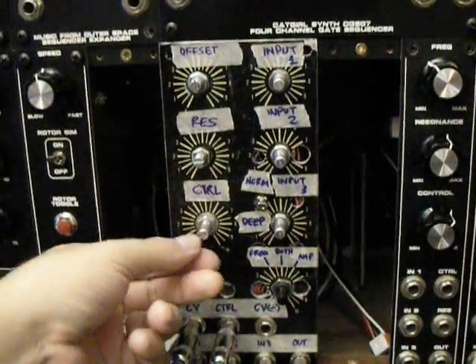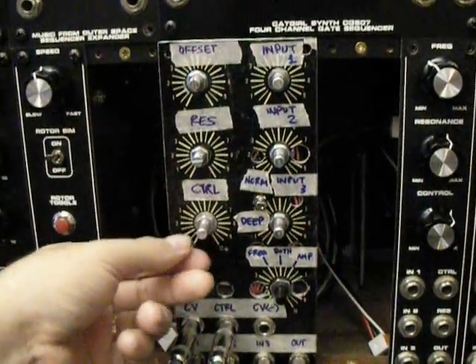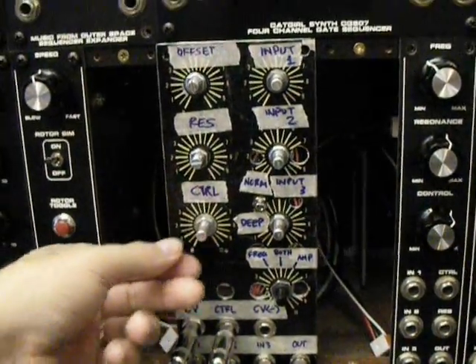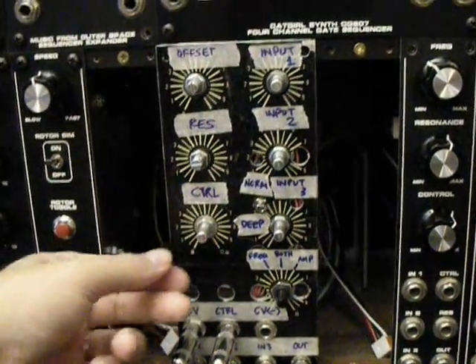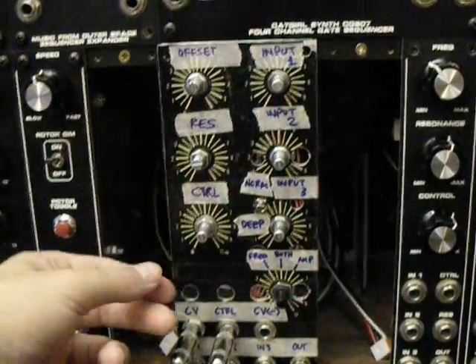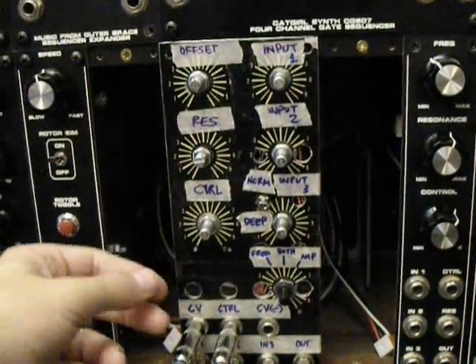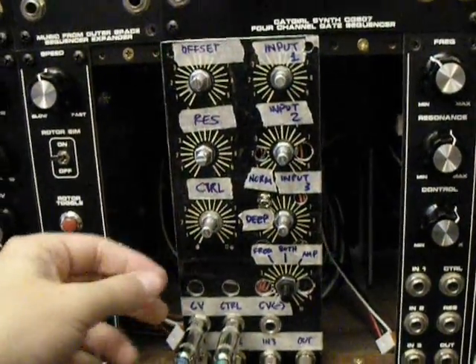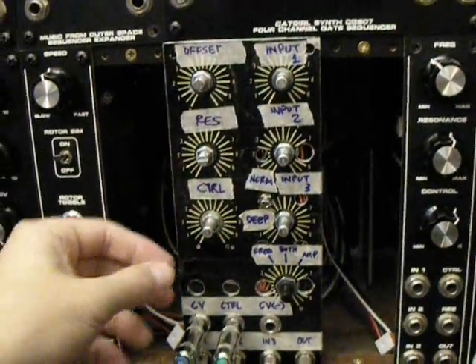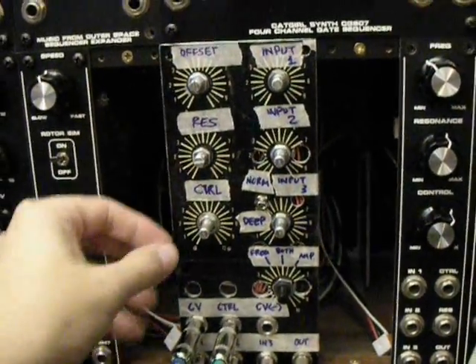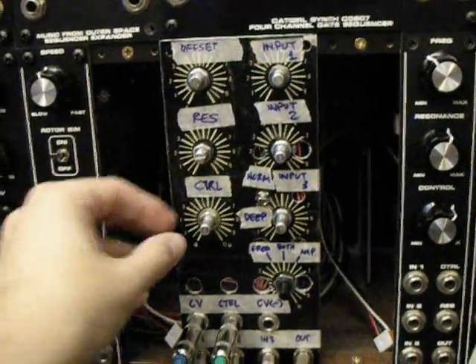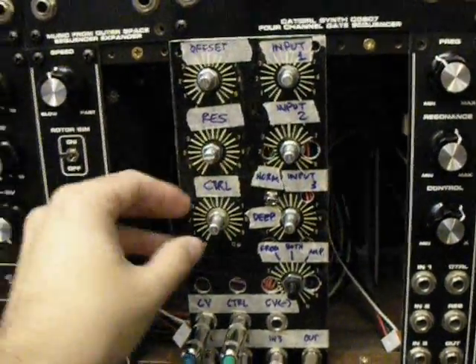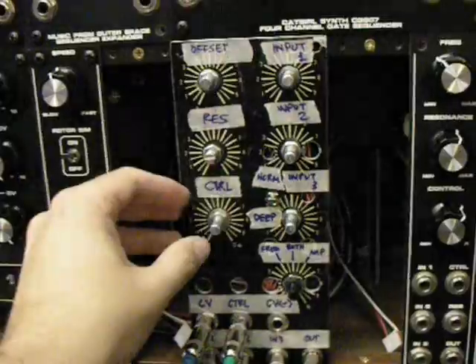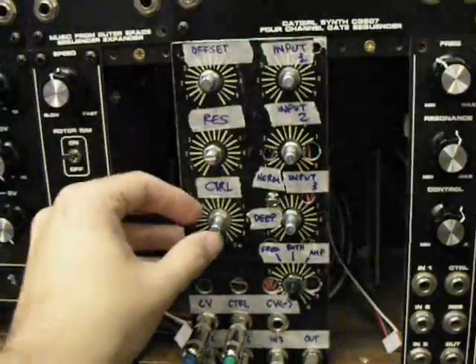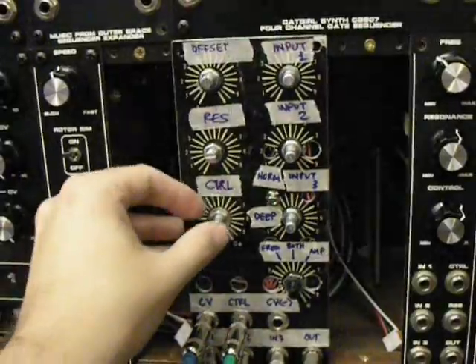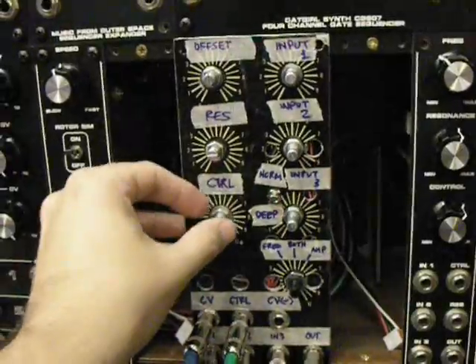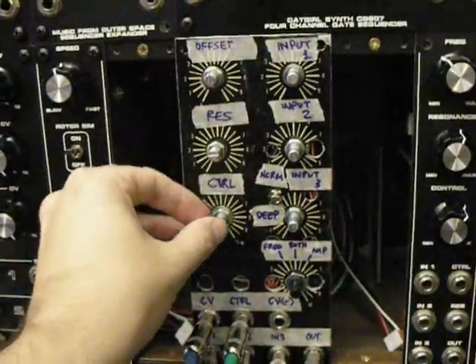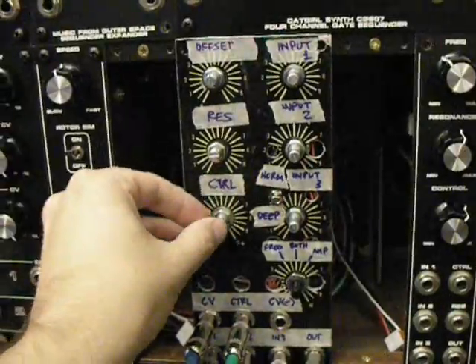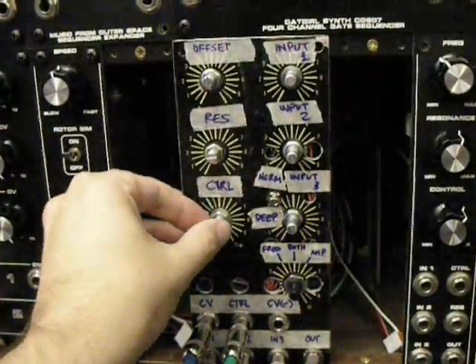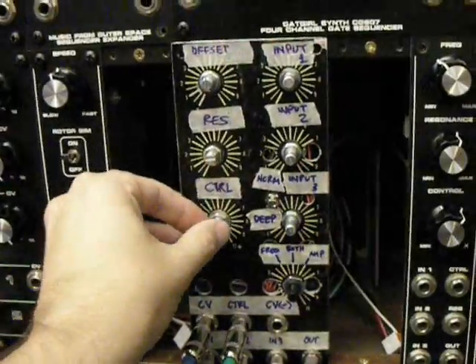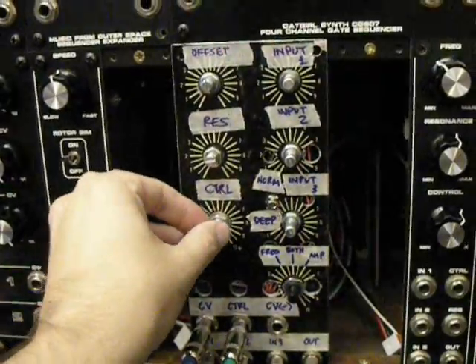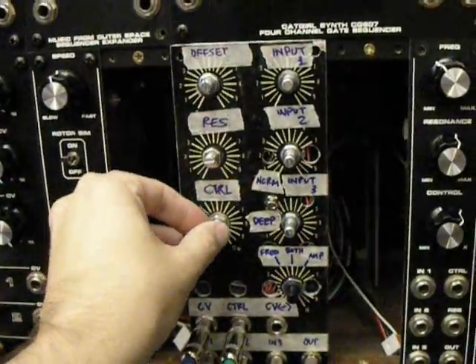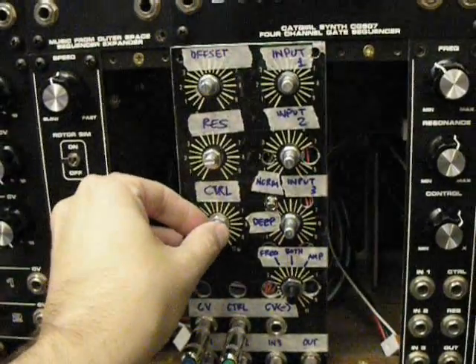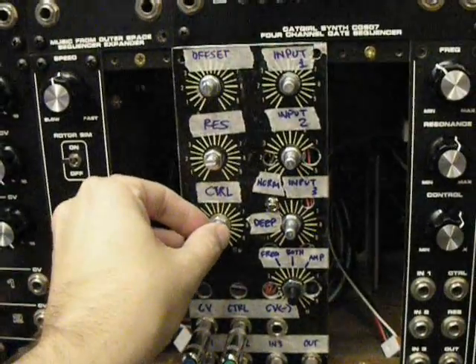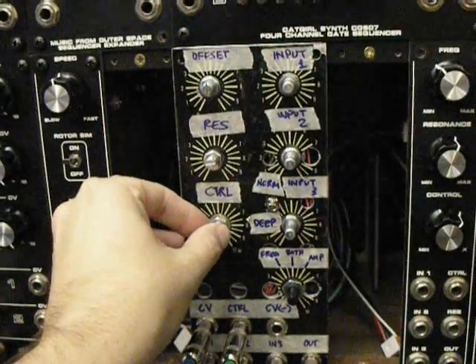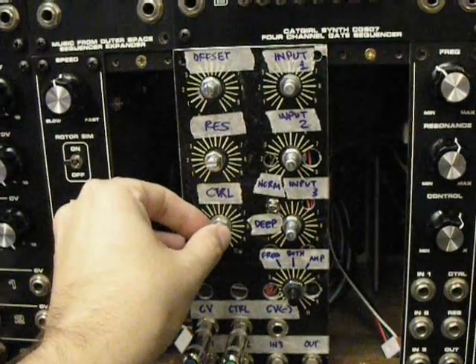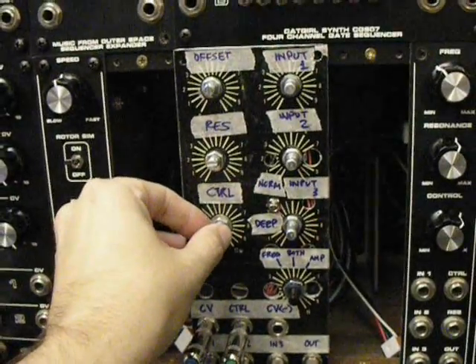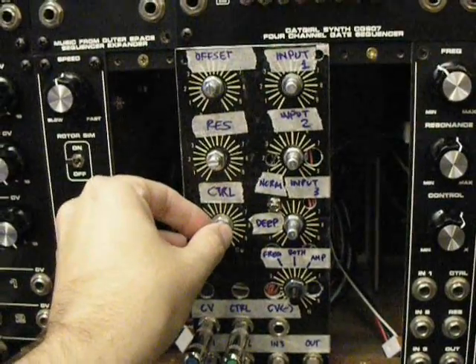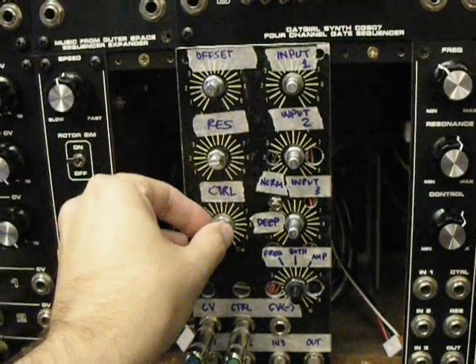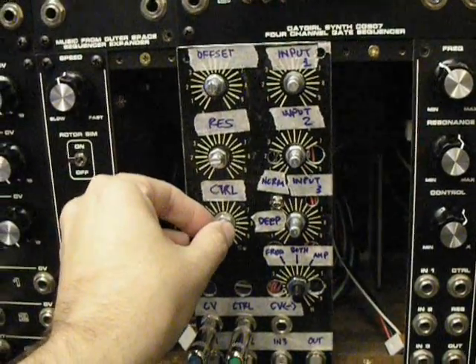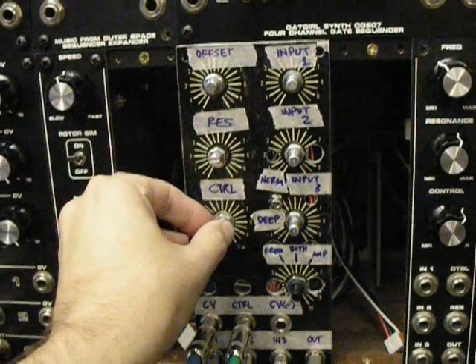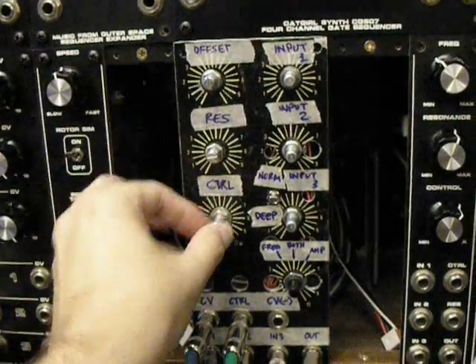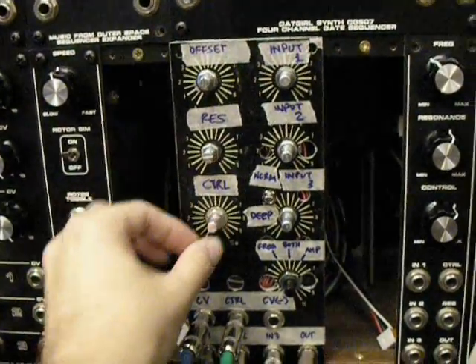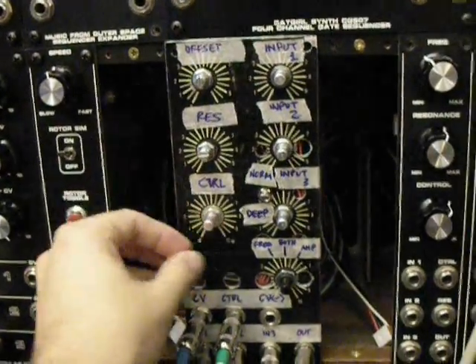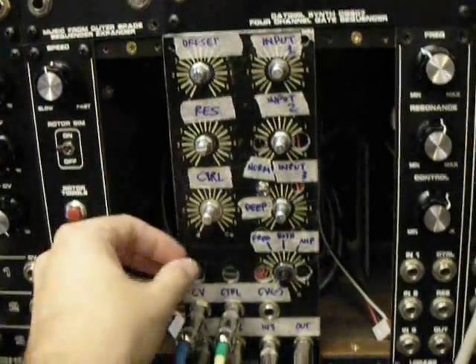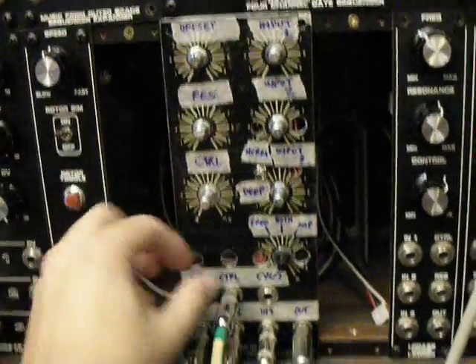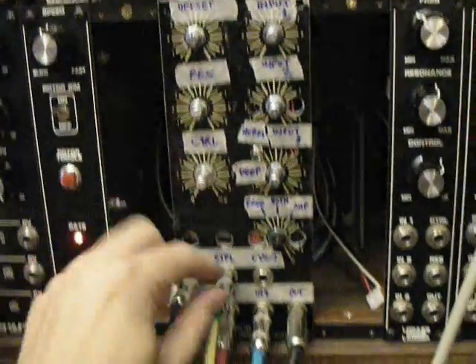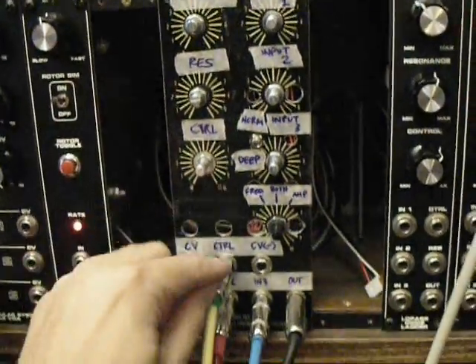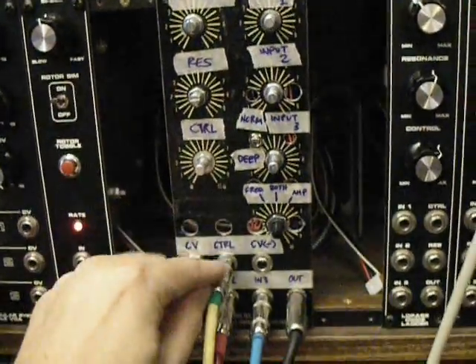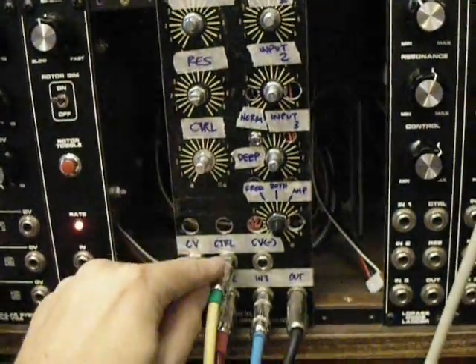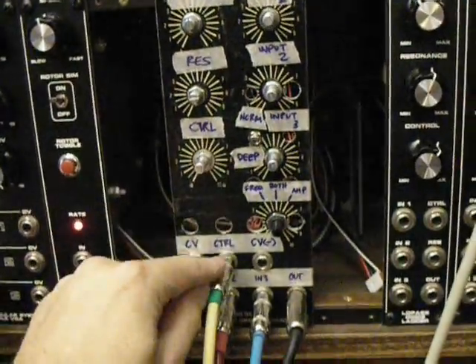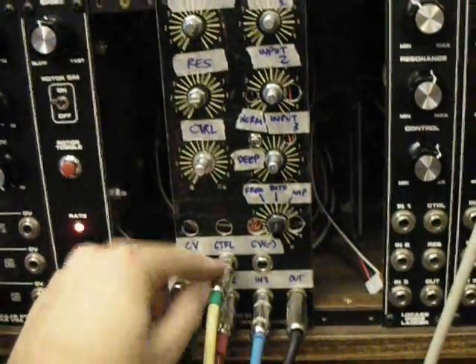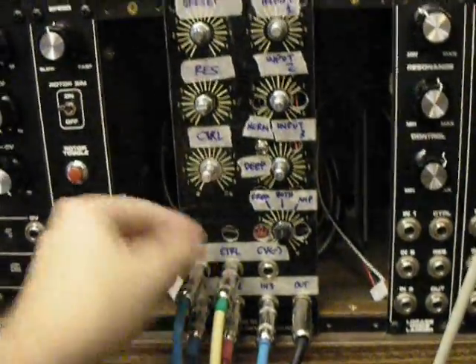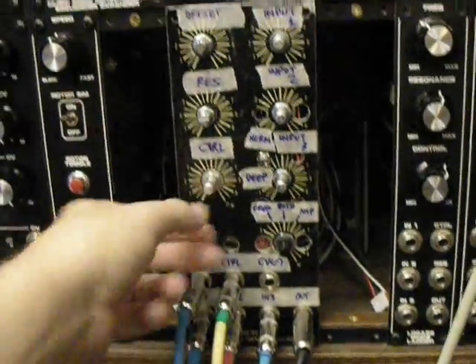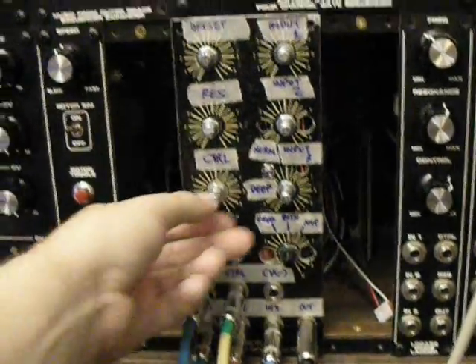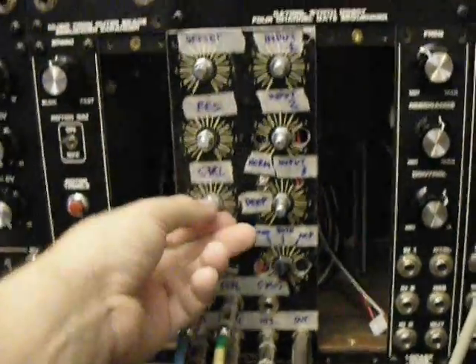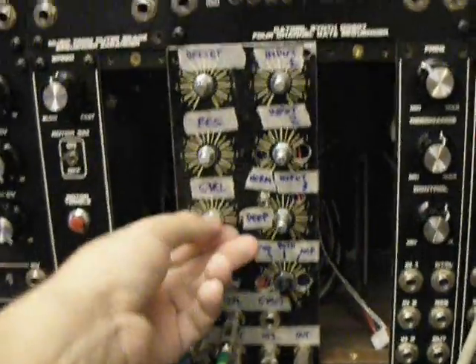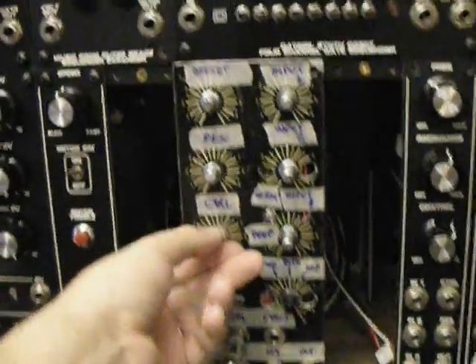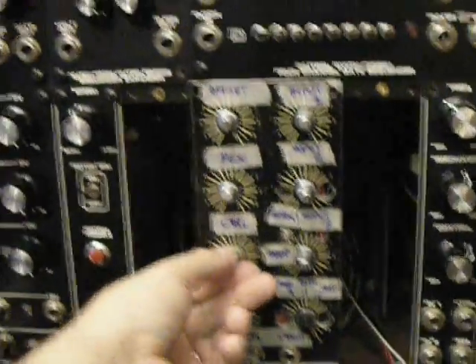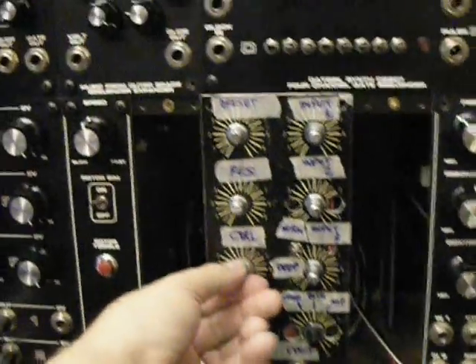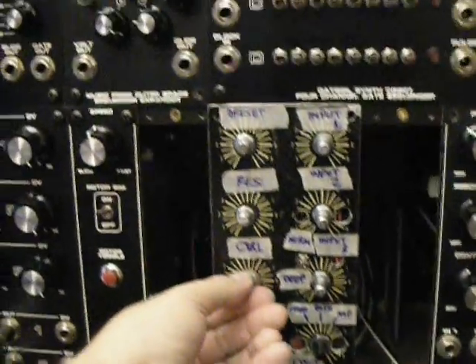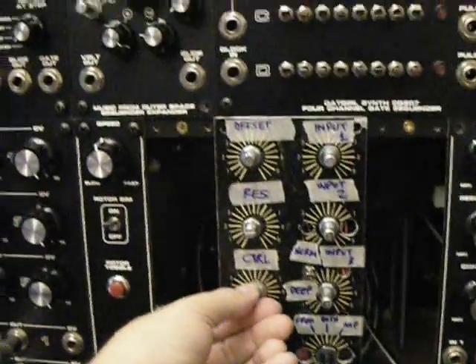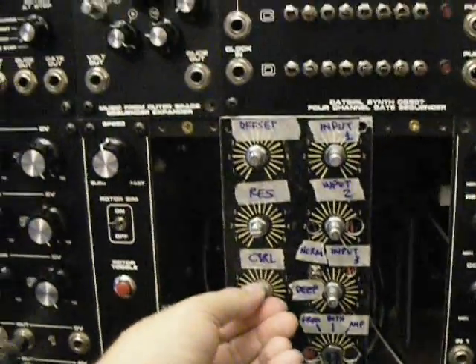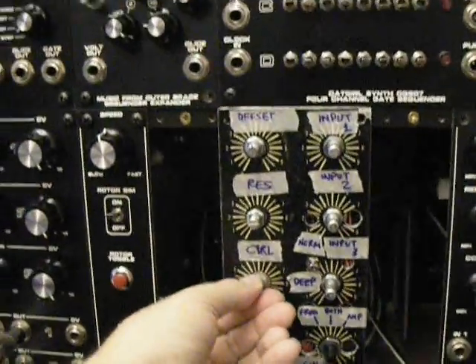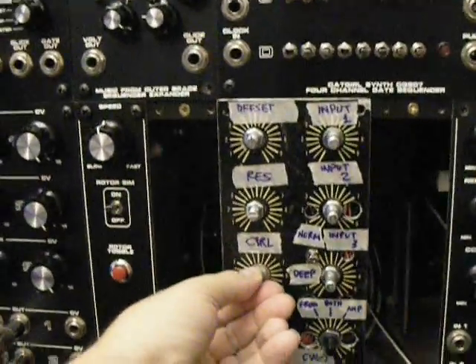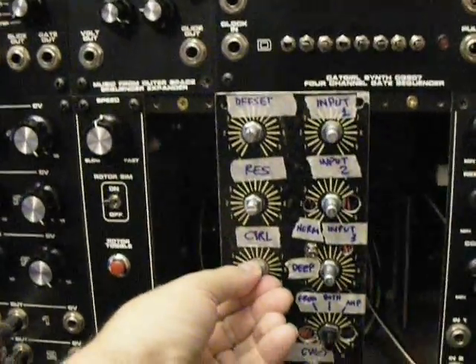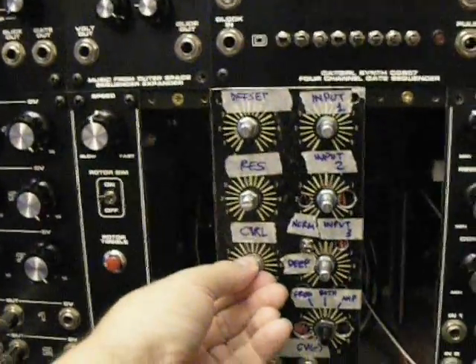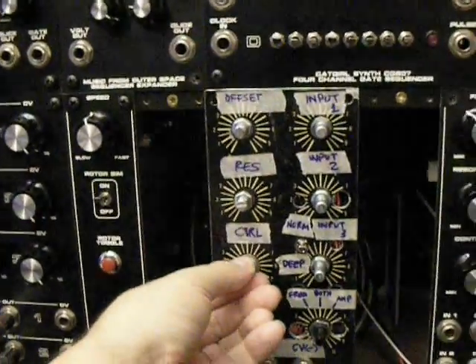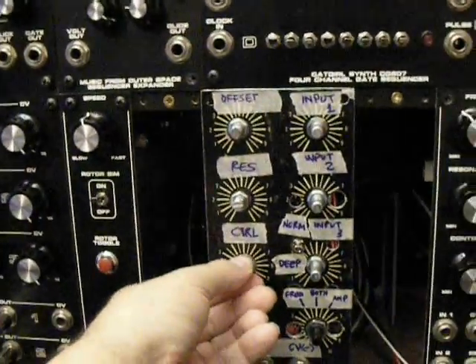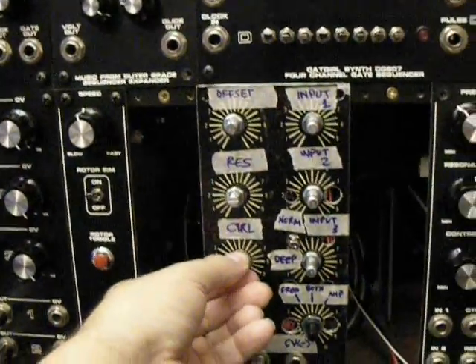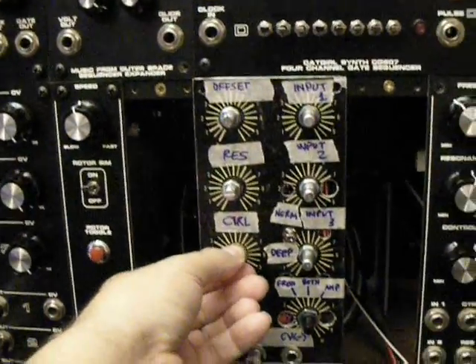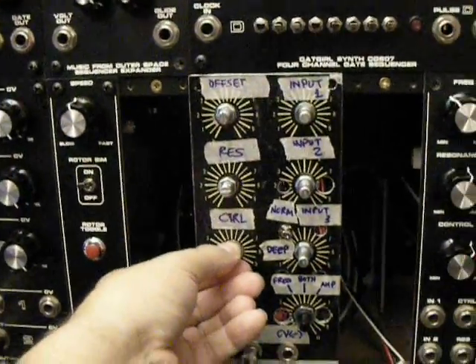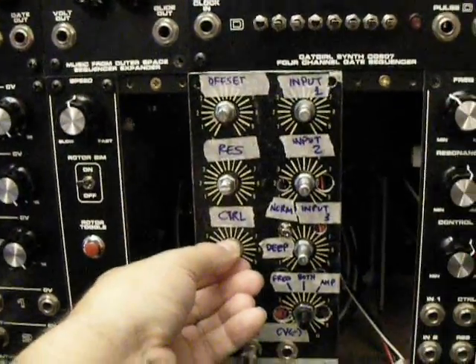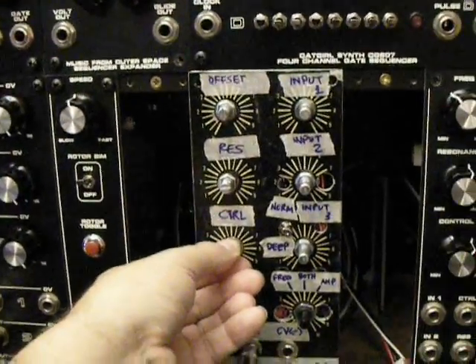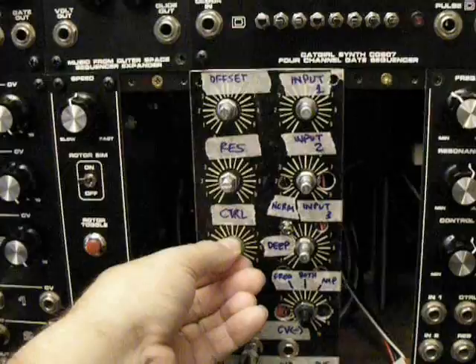Now let me add — I also have a pulse wave coming into the control input, so let's add some of that.